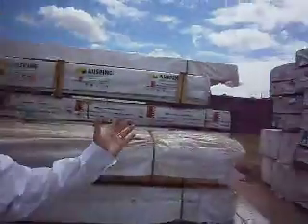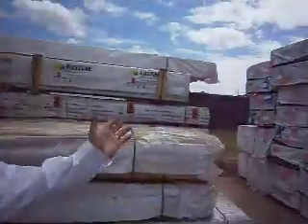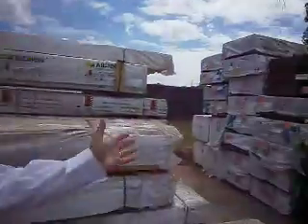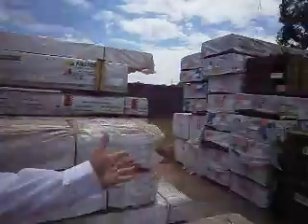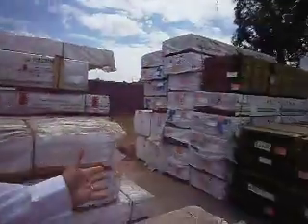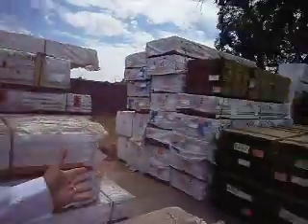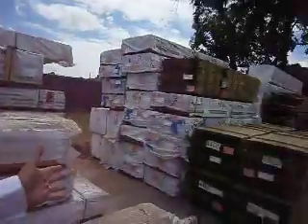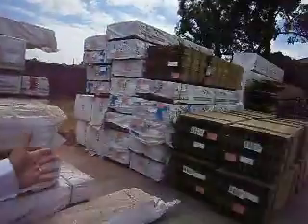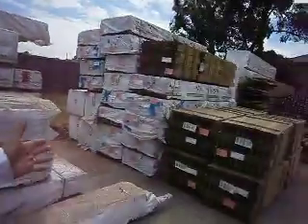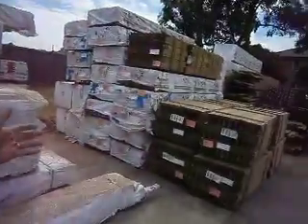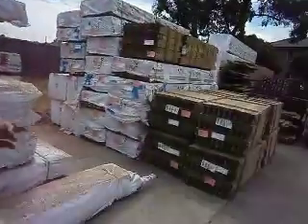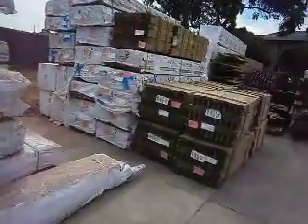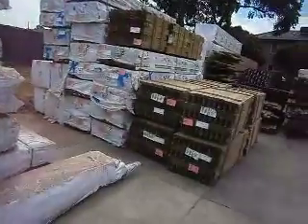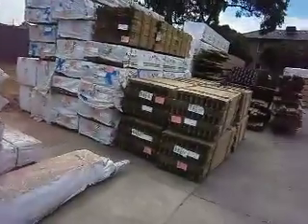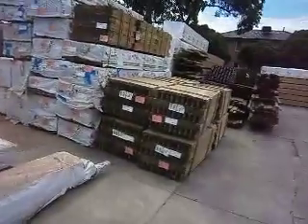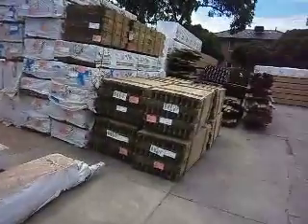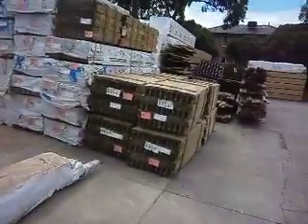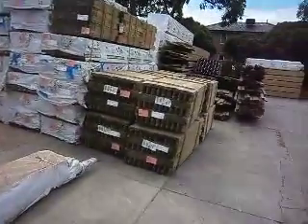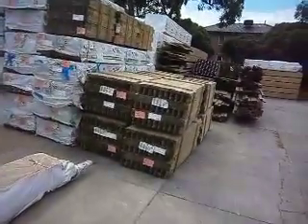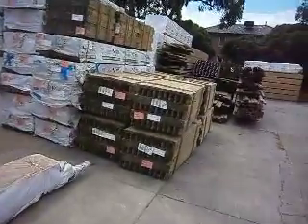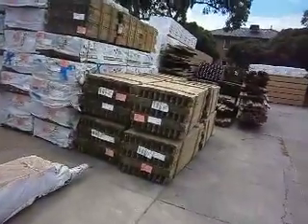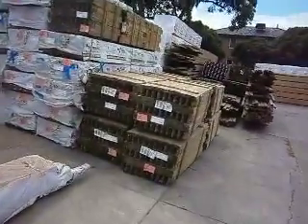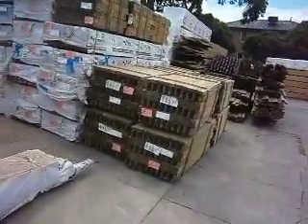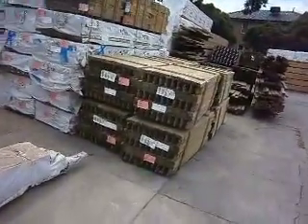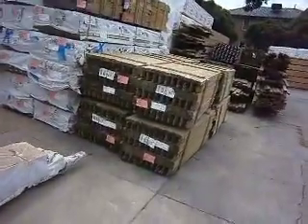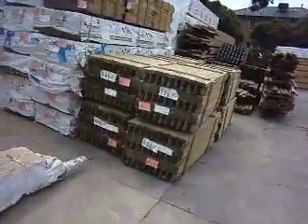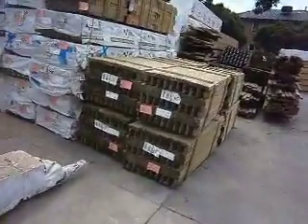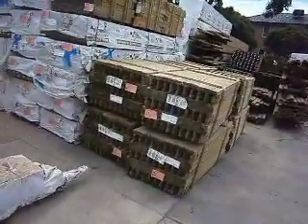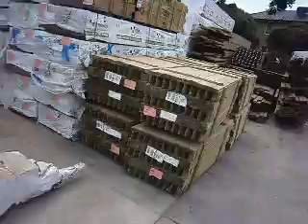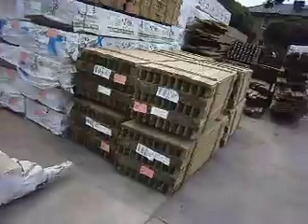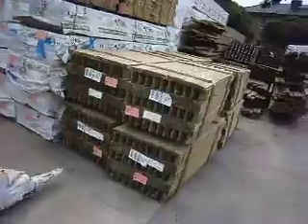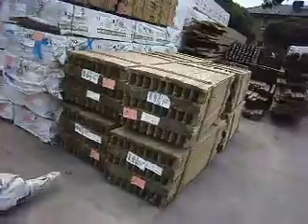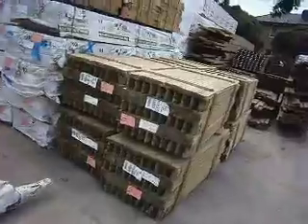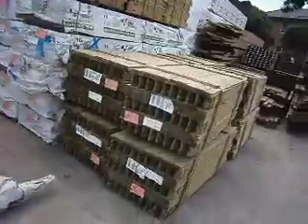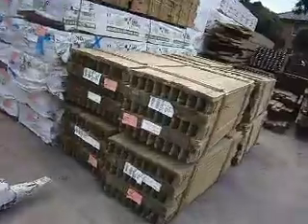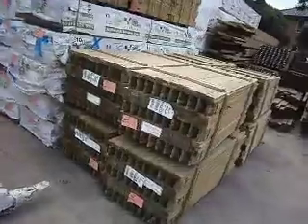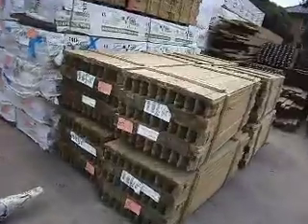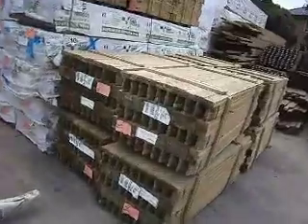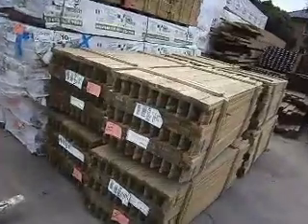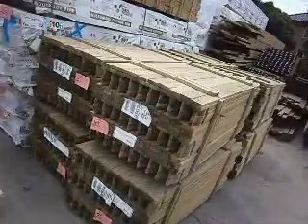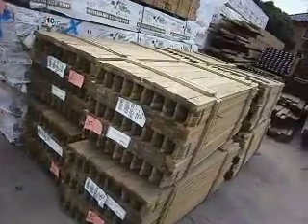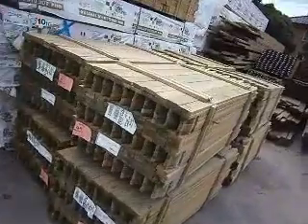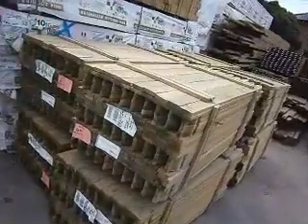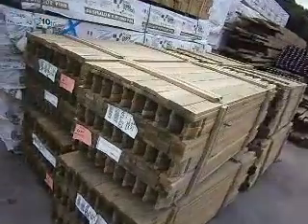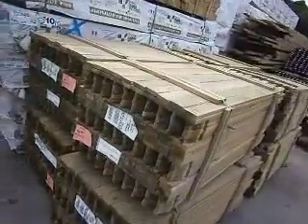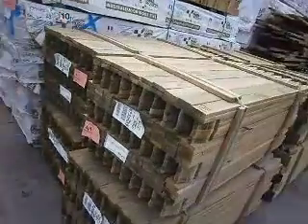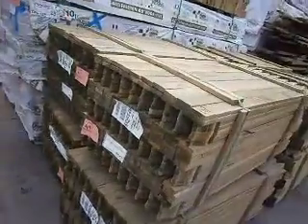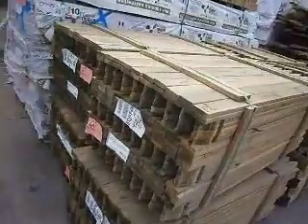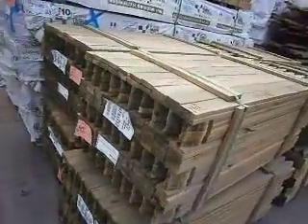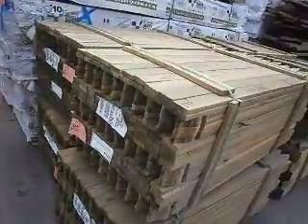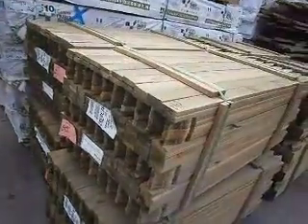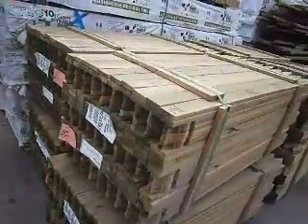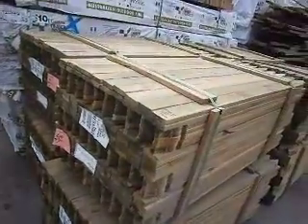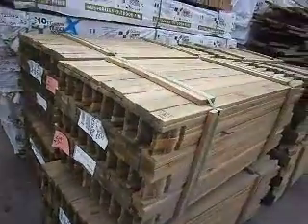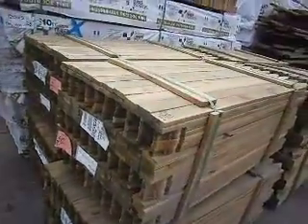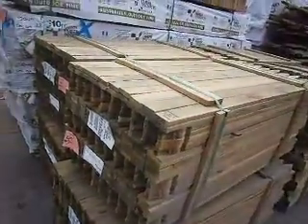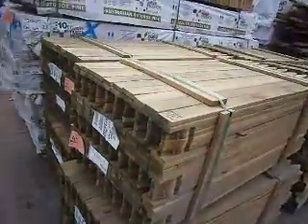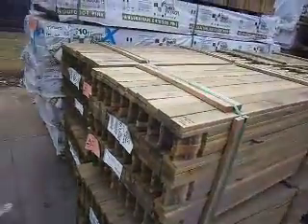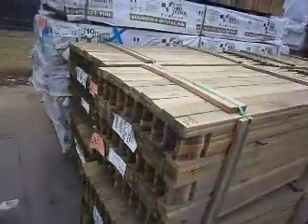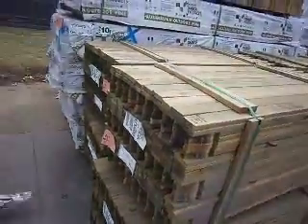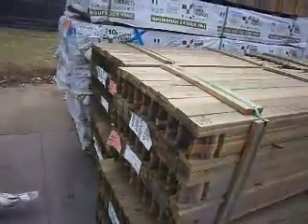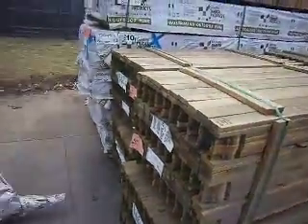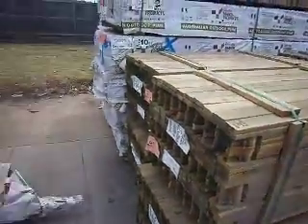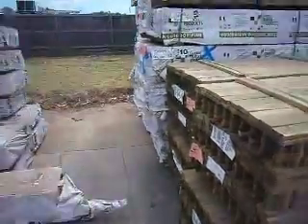On to some pickets here. We've got a couple of different lengths — 900s and 1.5s — all in the popular Windsor pattern.